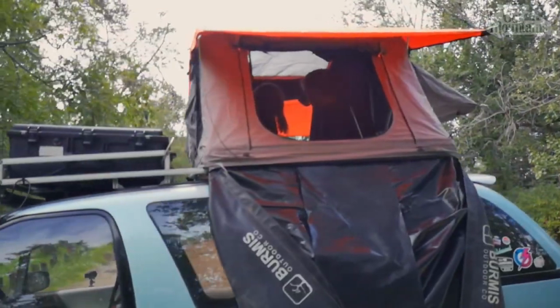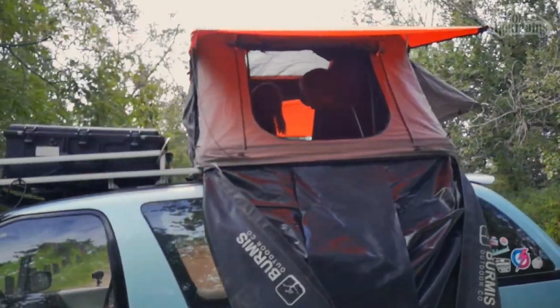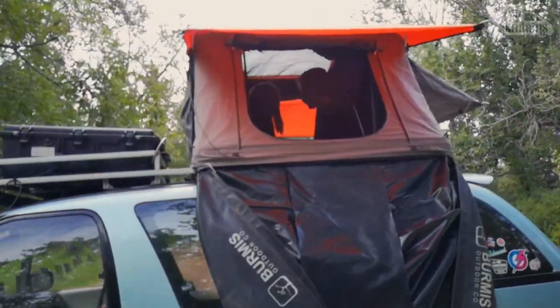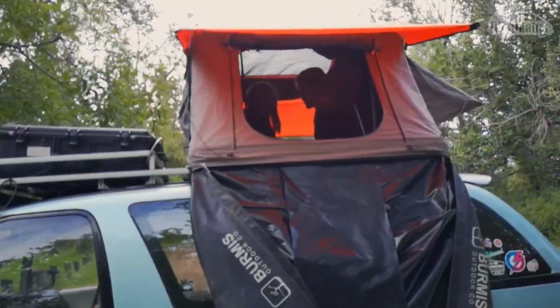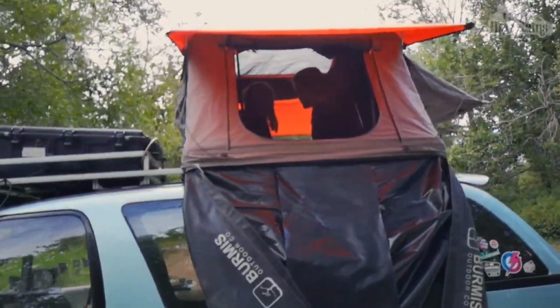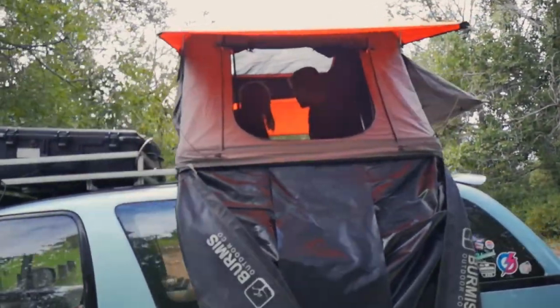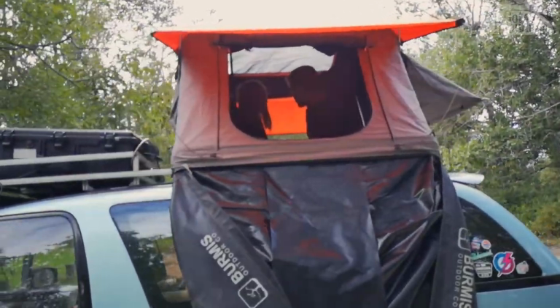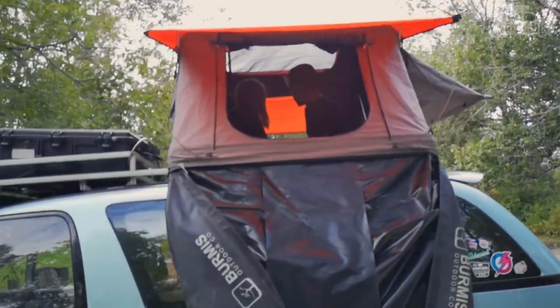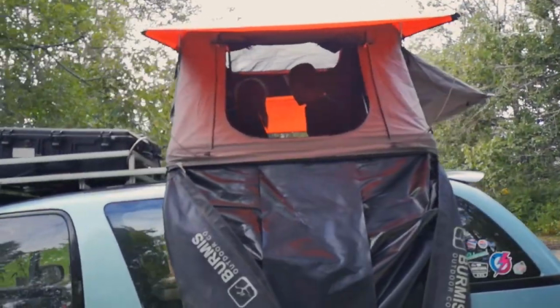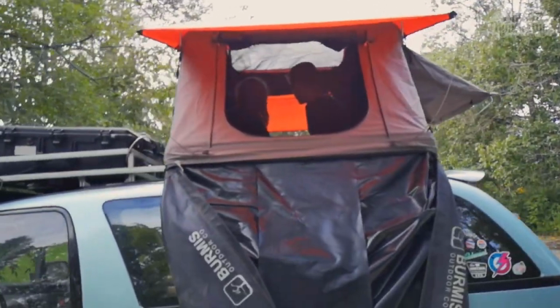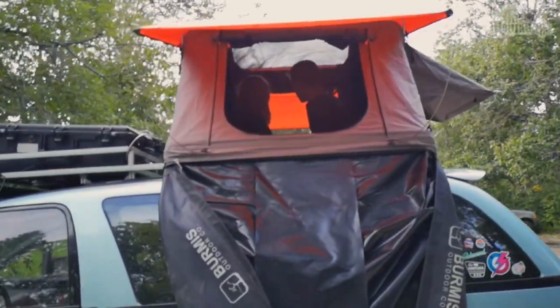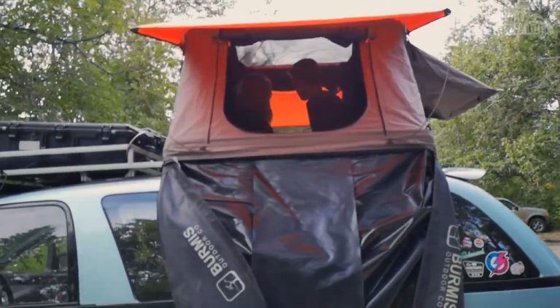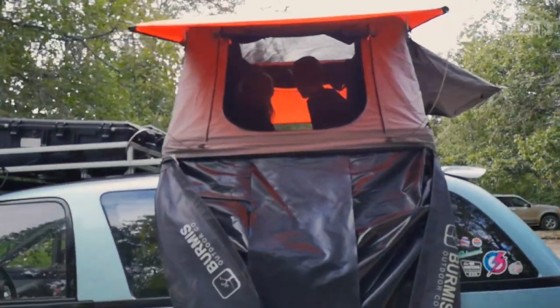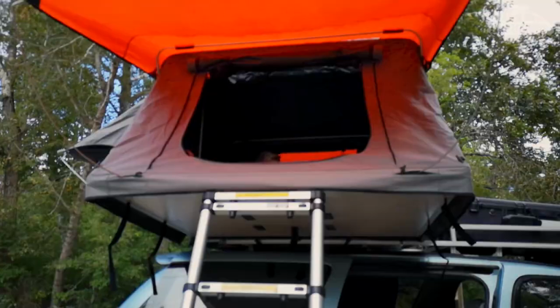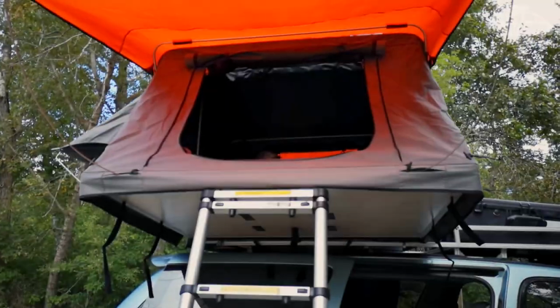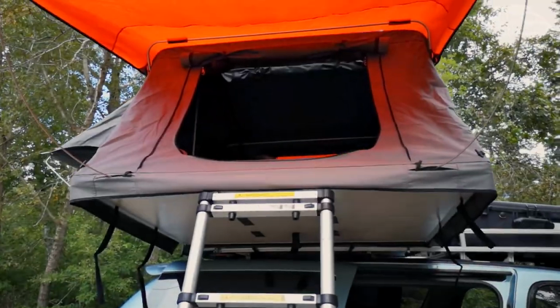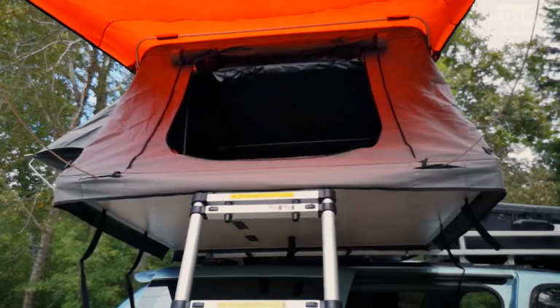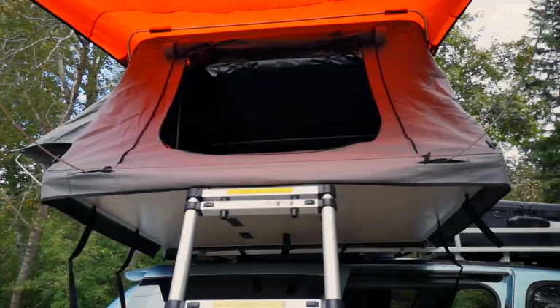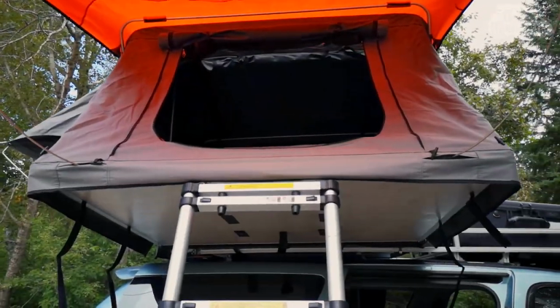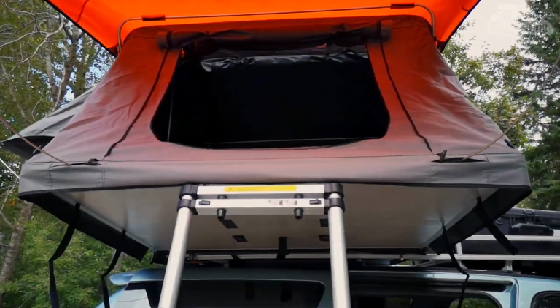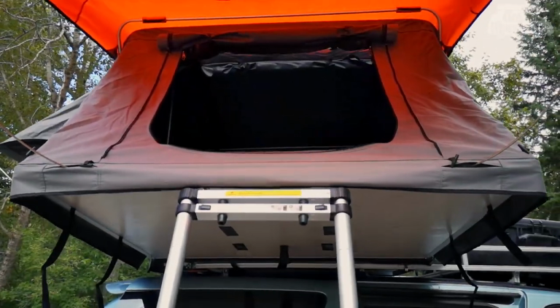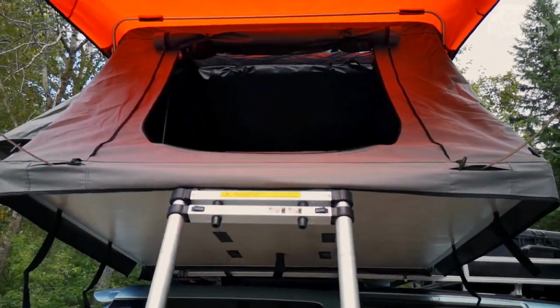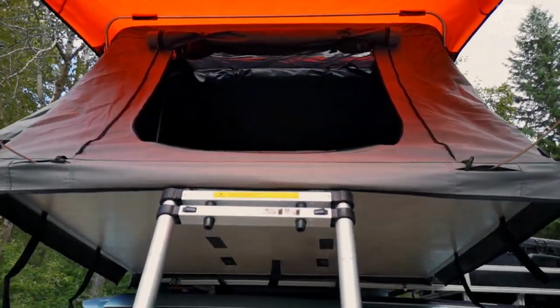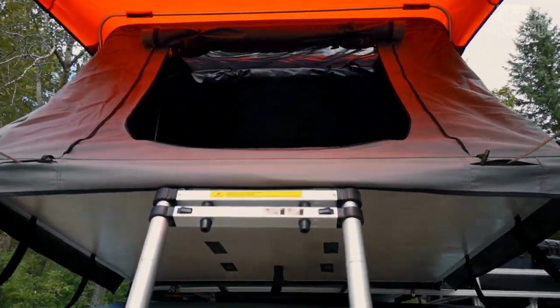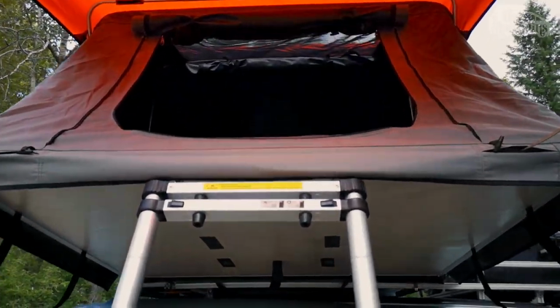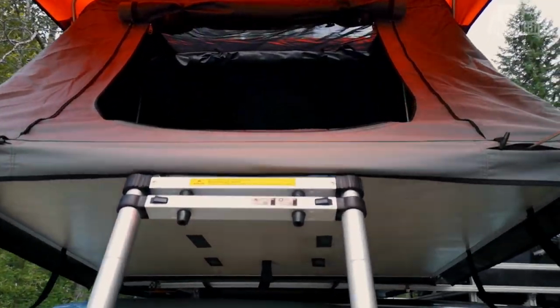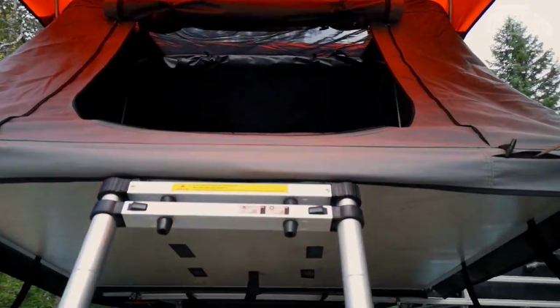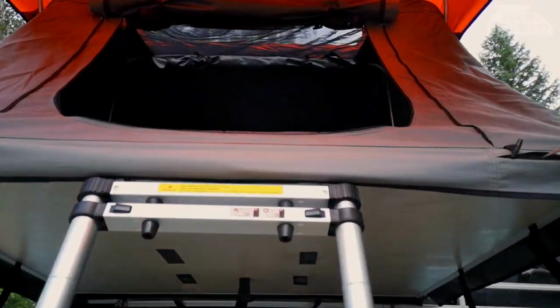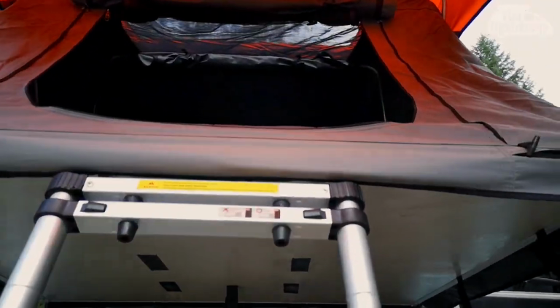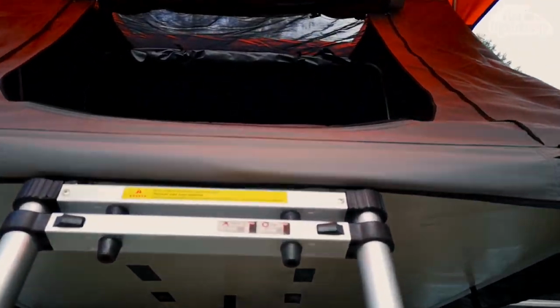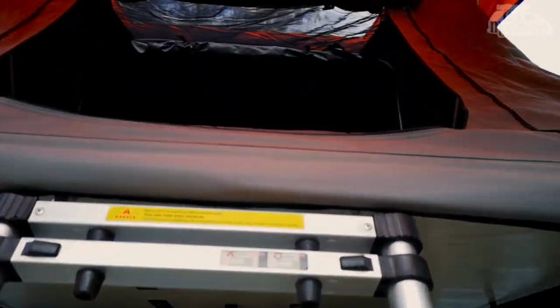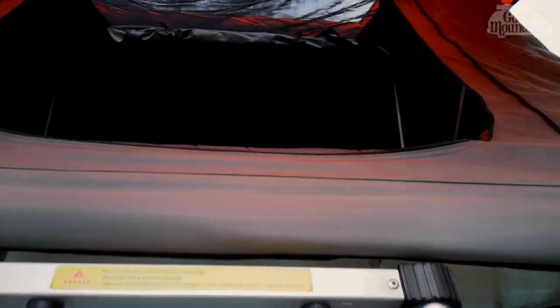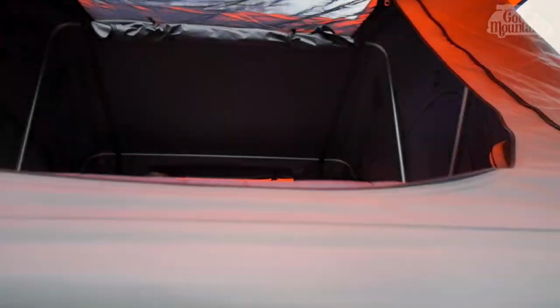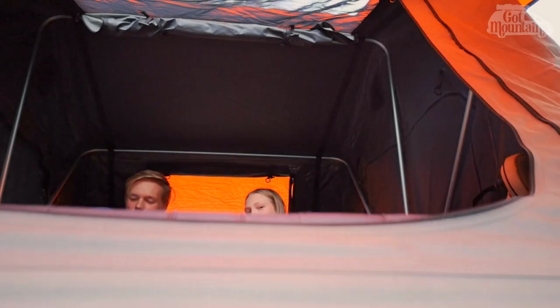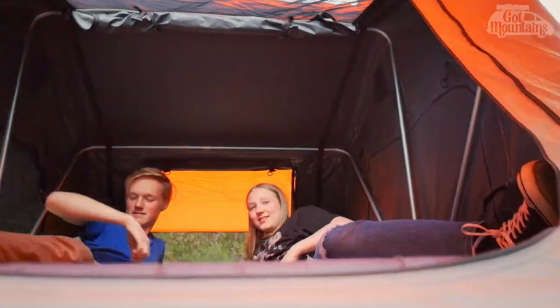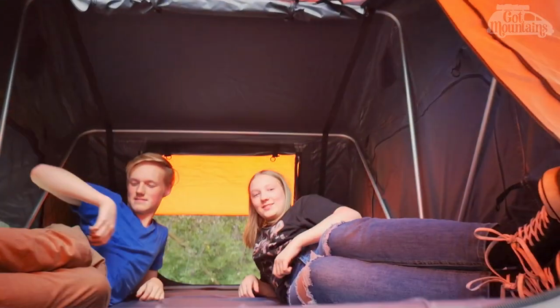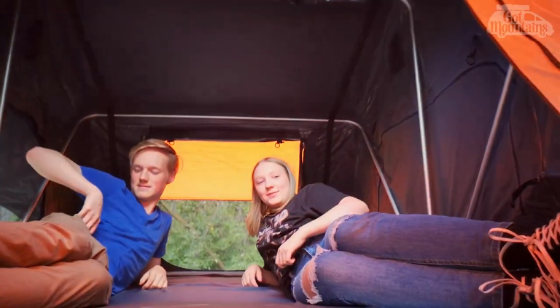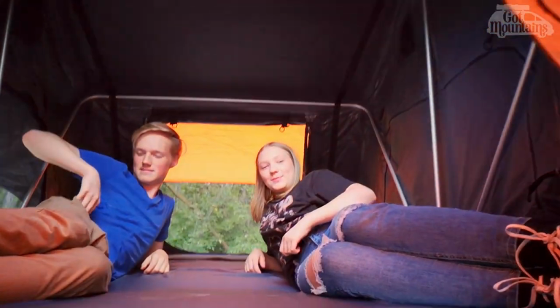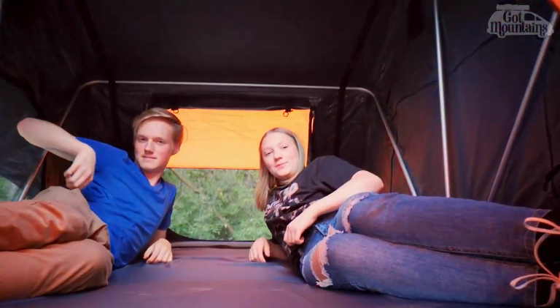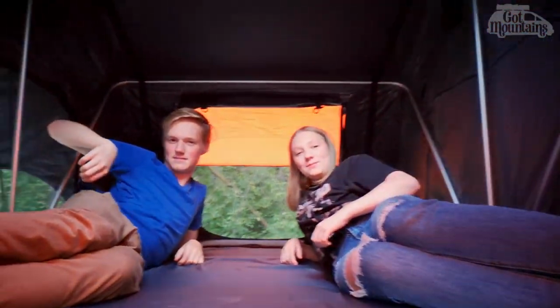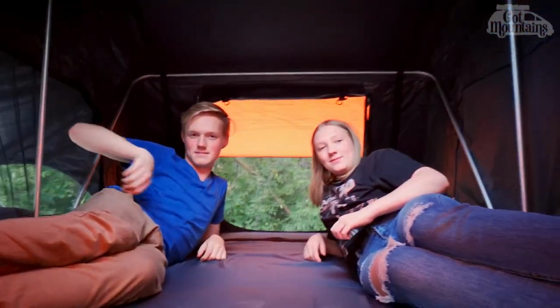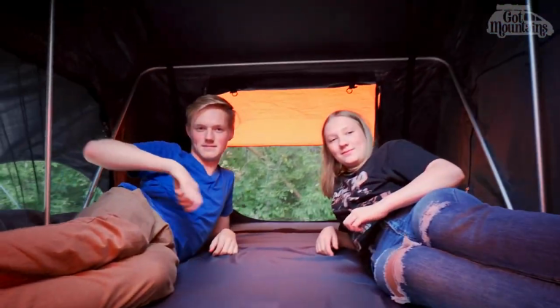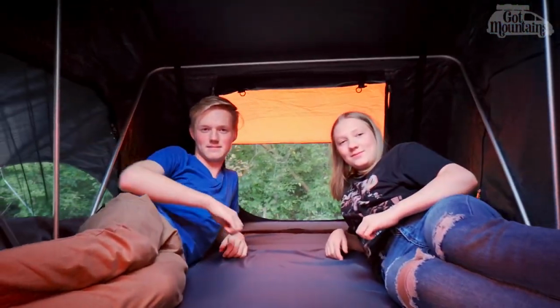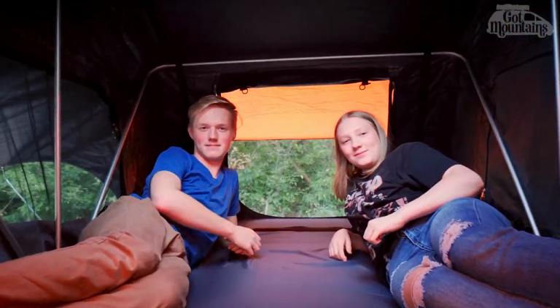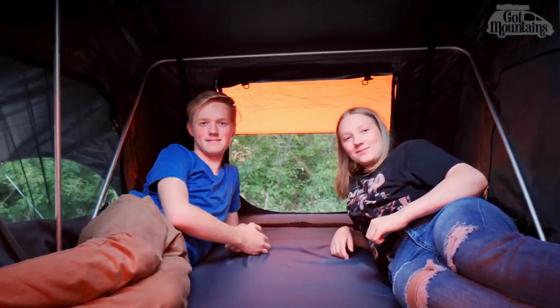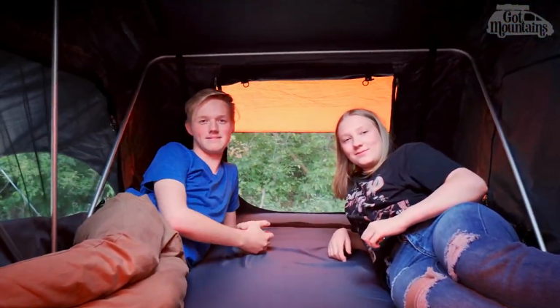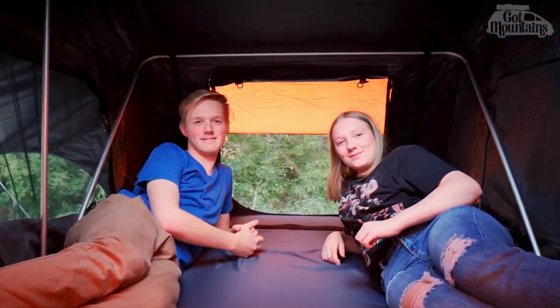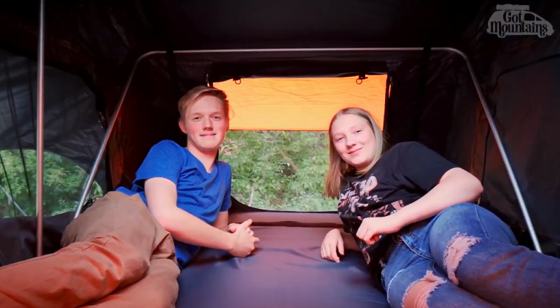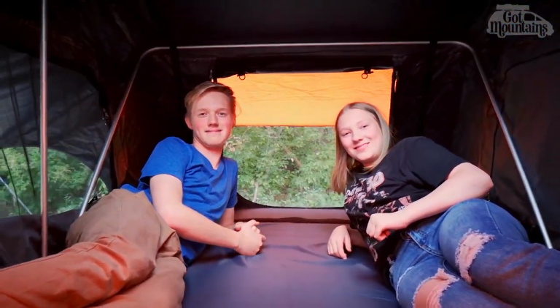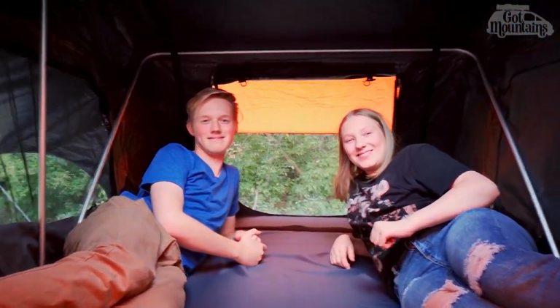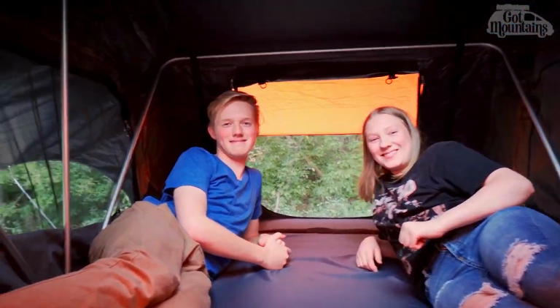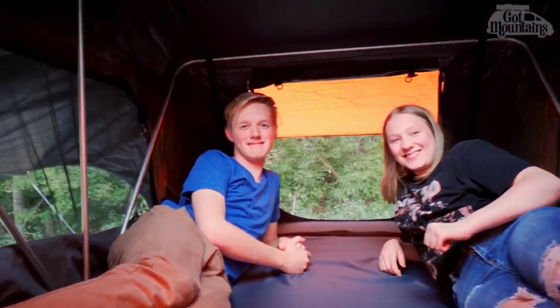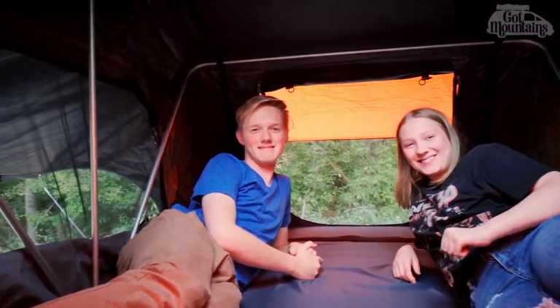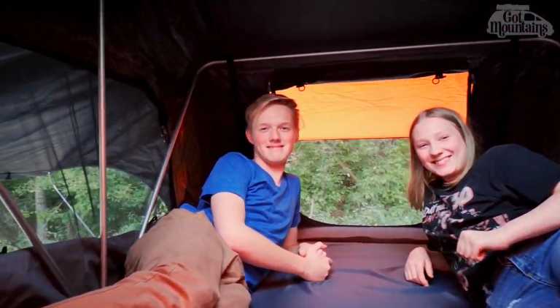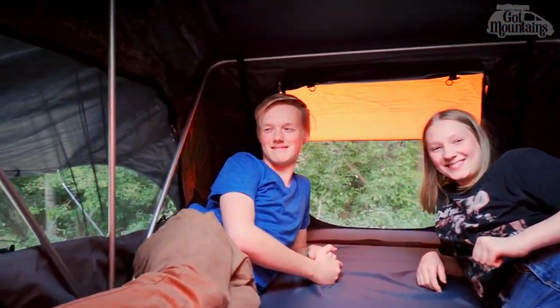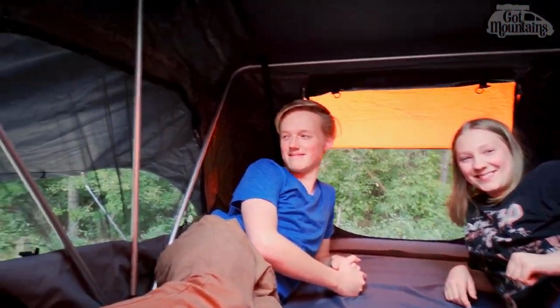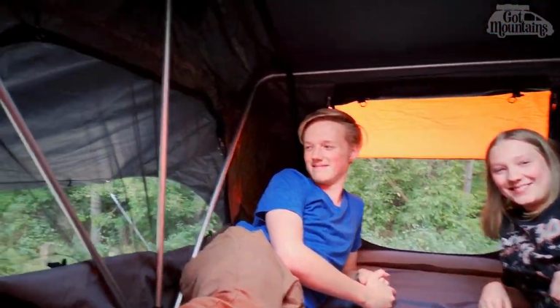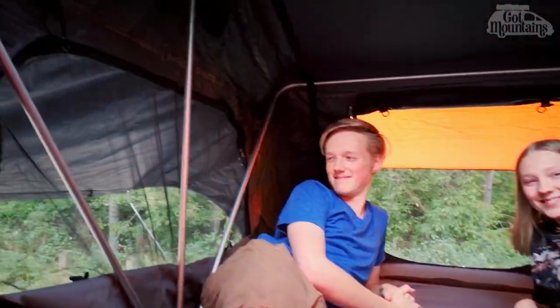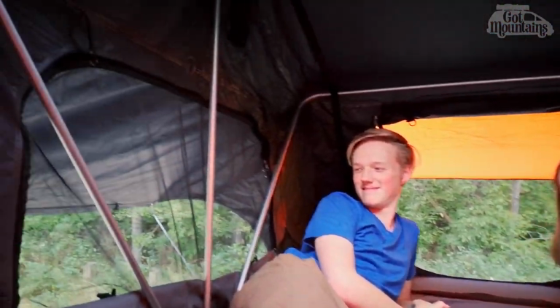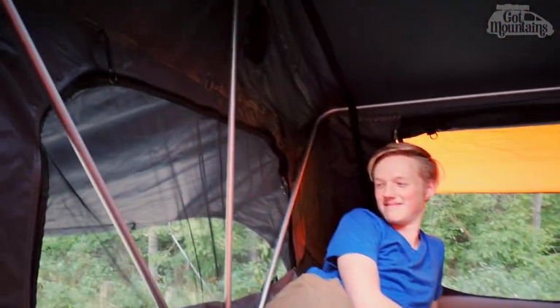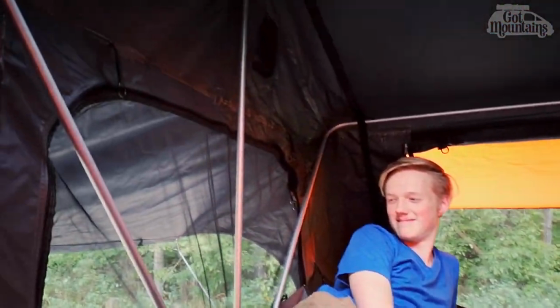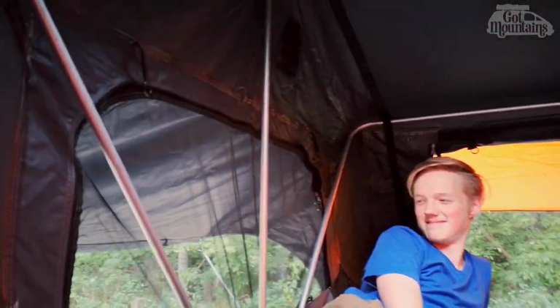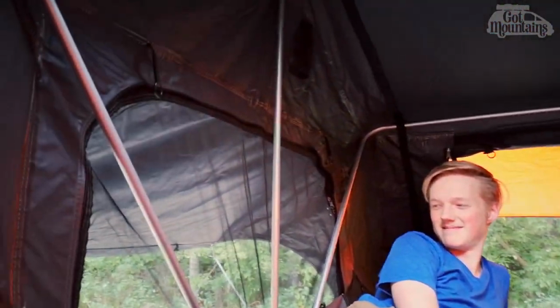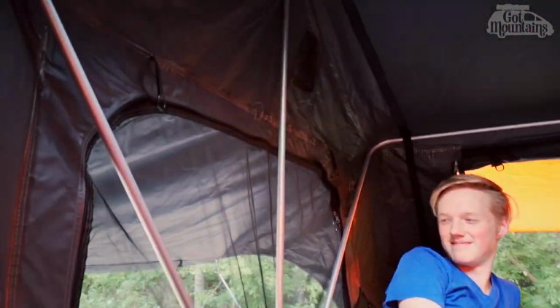This tent also has a sunroof which adds extra light during the daytime and makes it easy to gaze at the stars as you fall asleep.